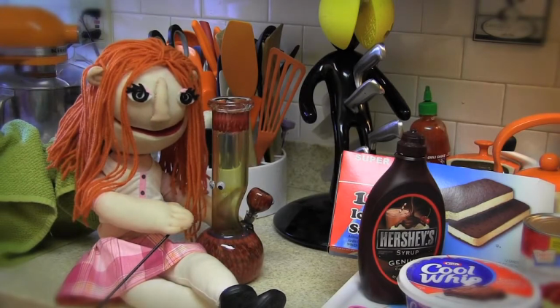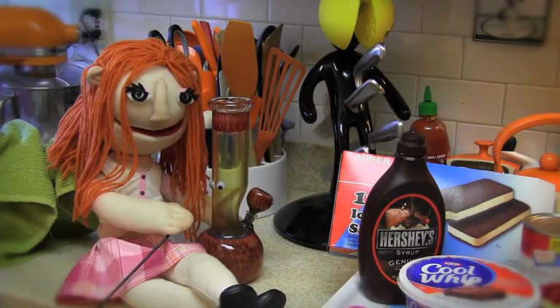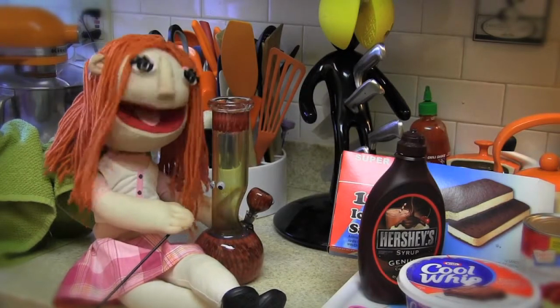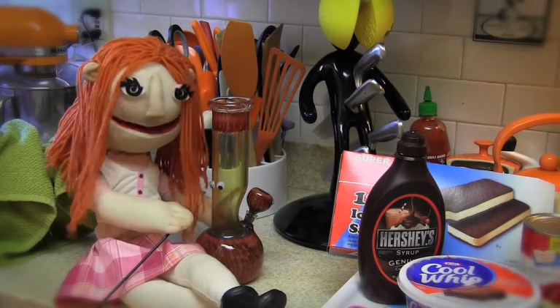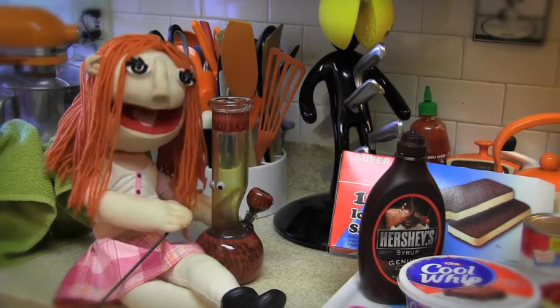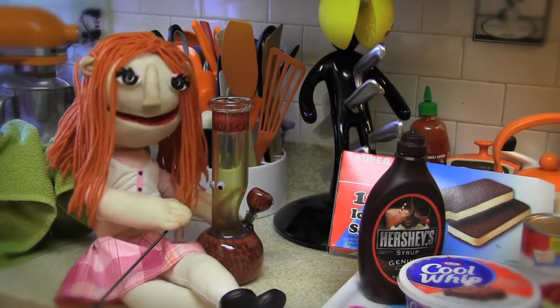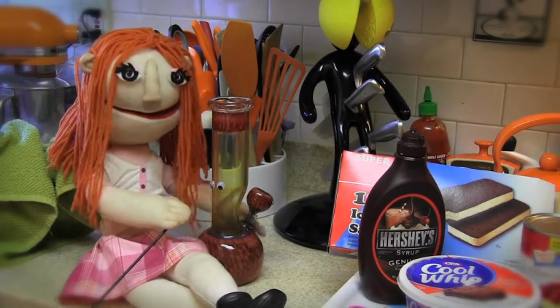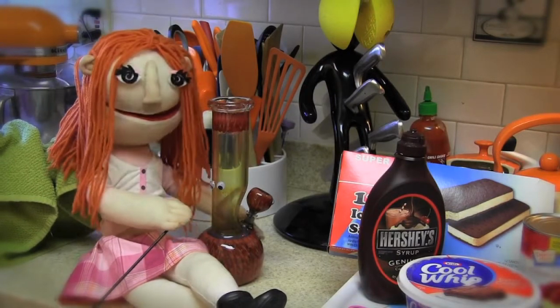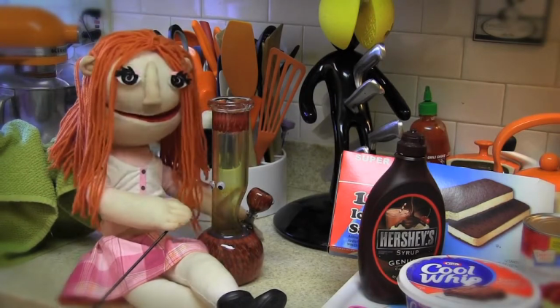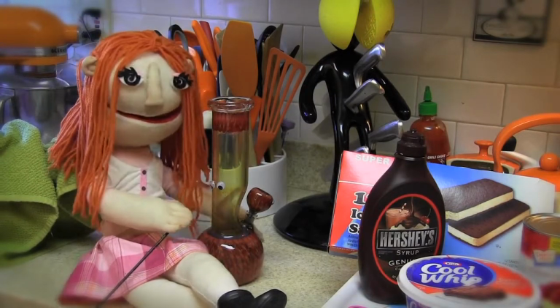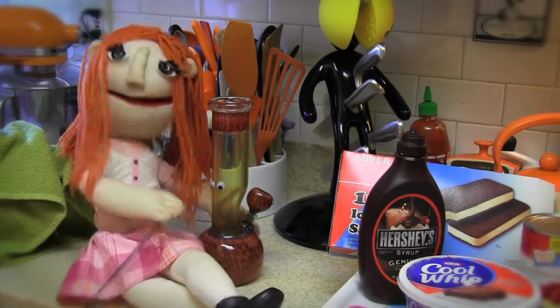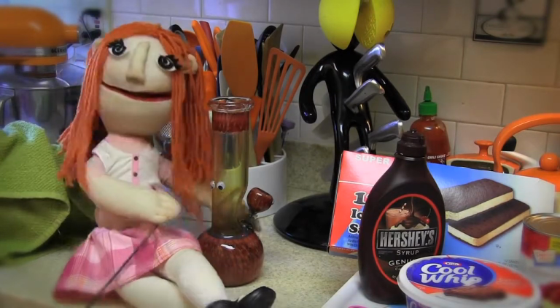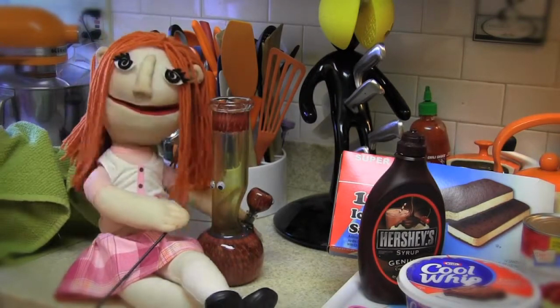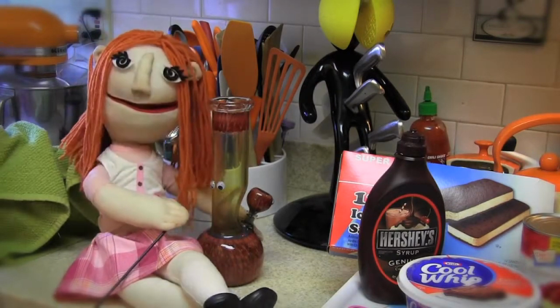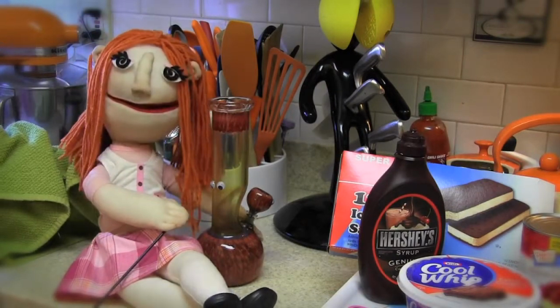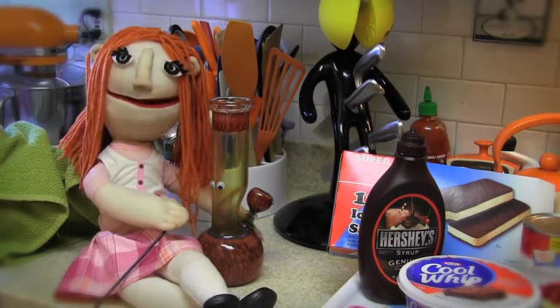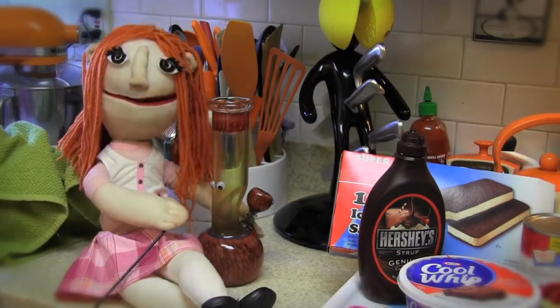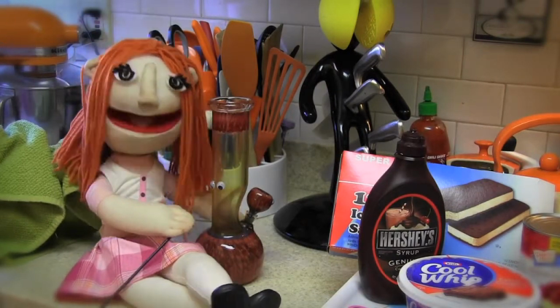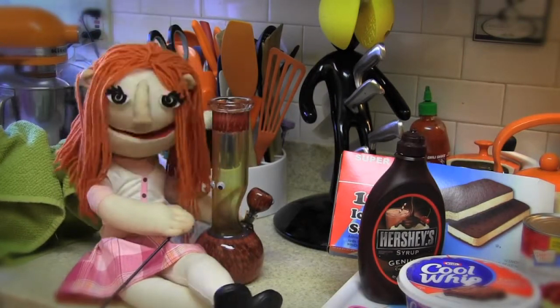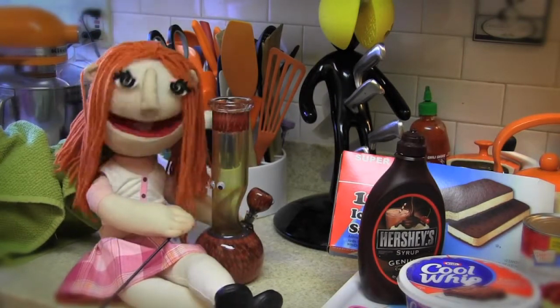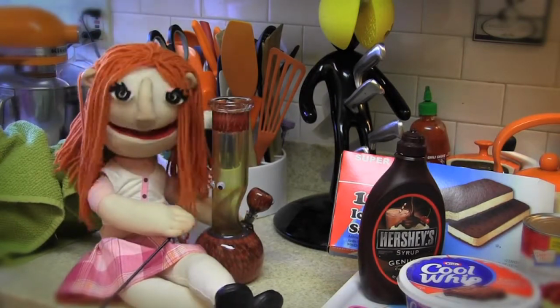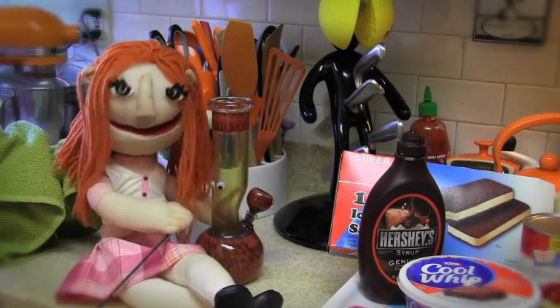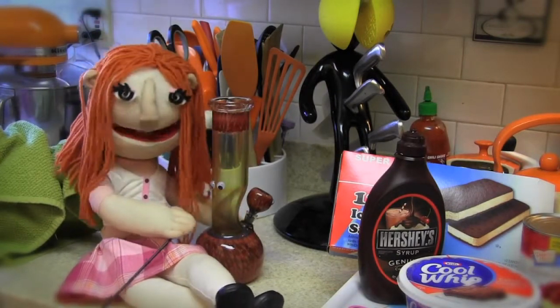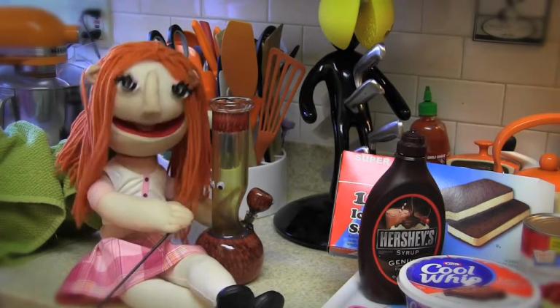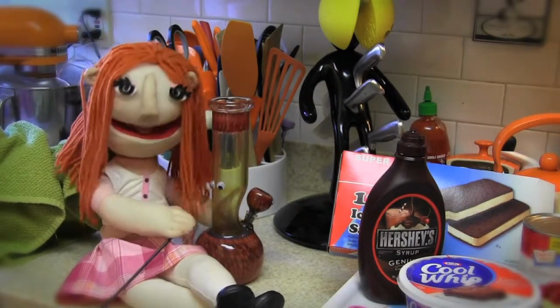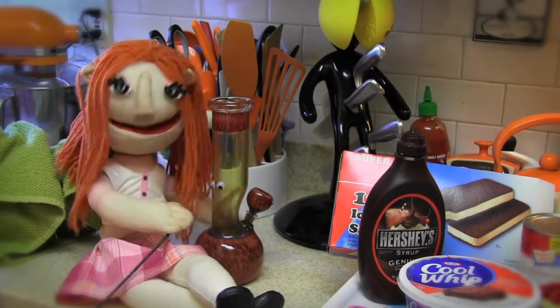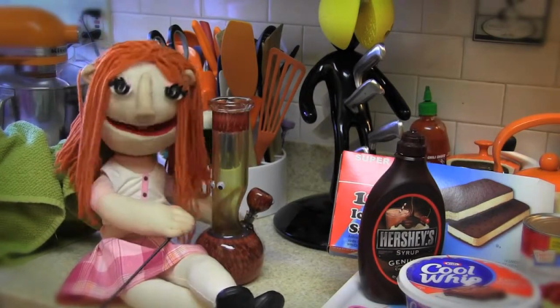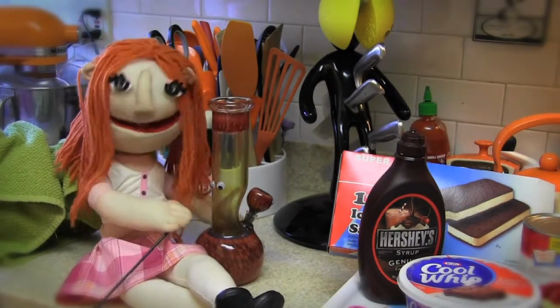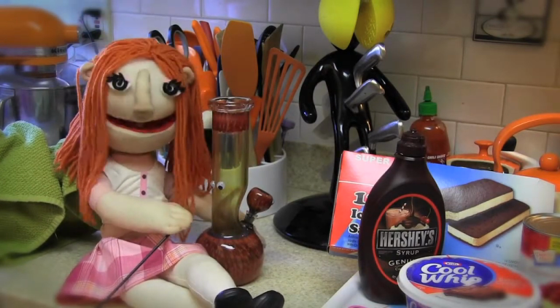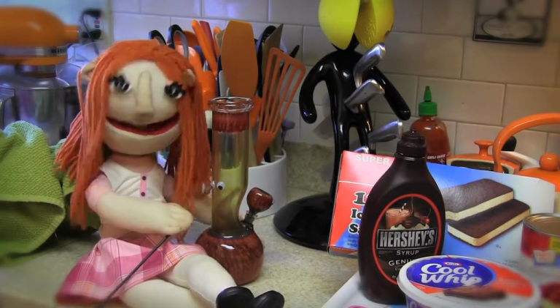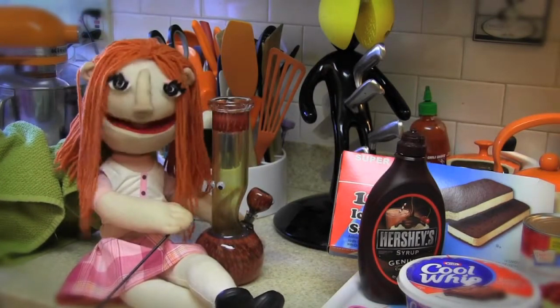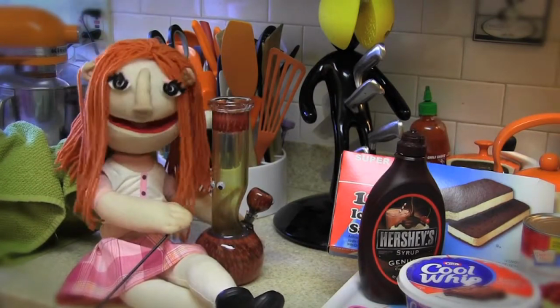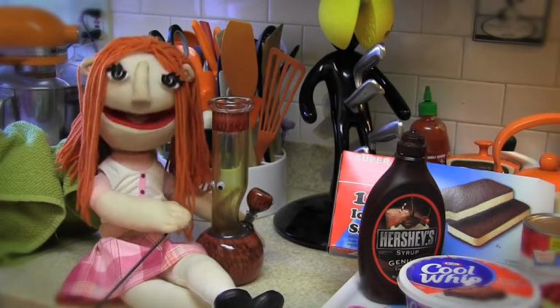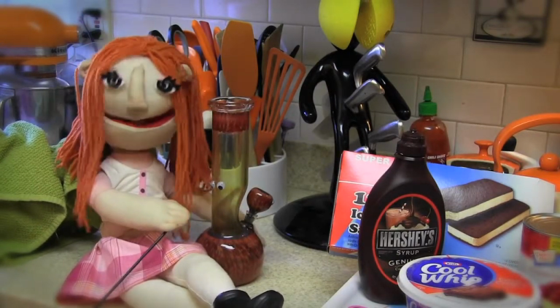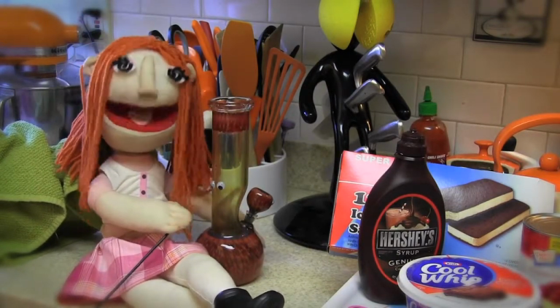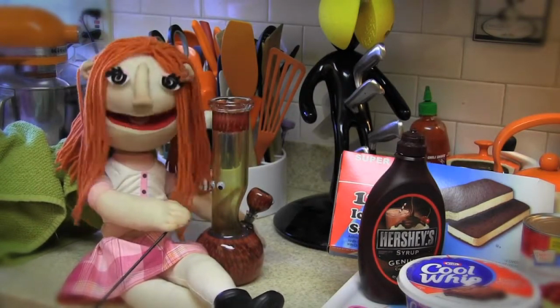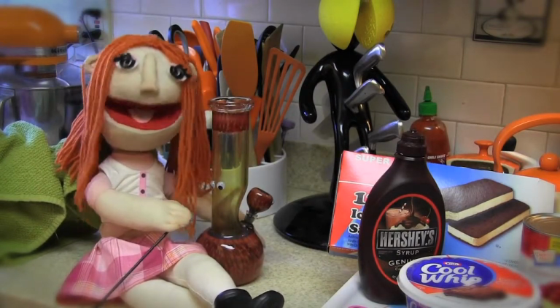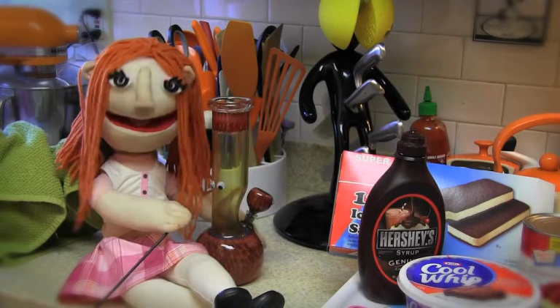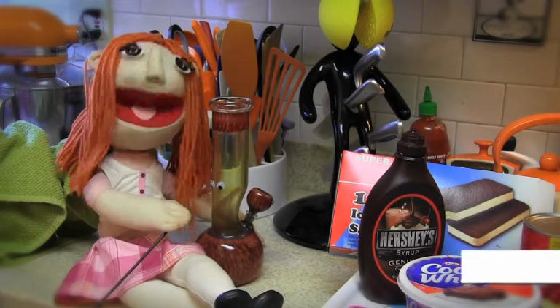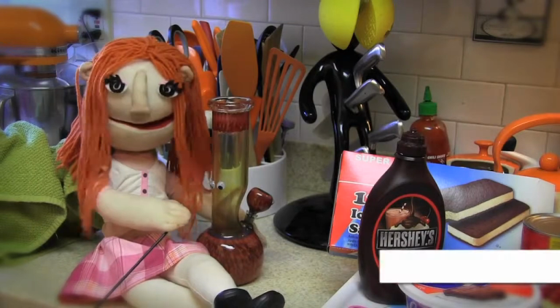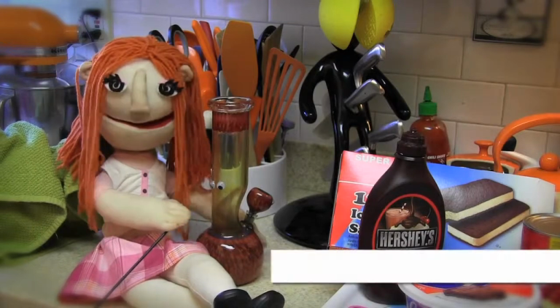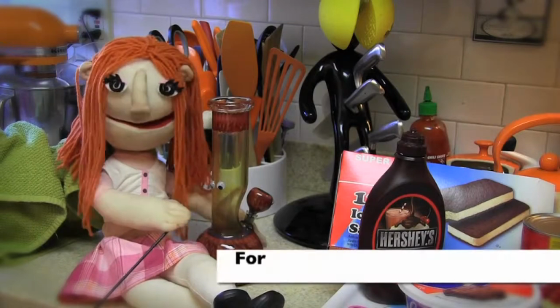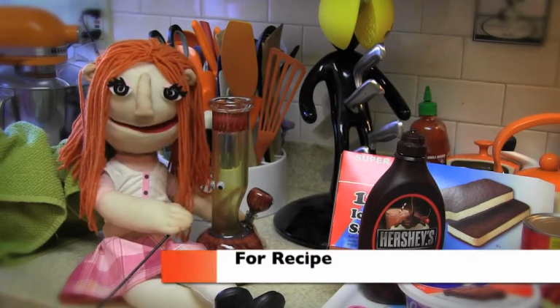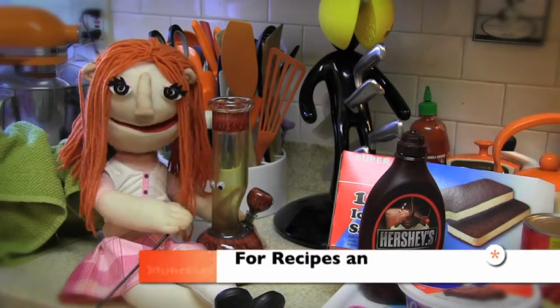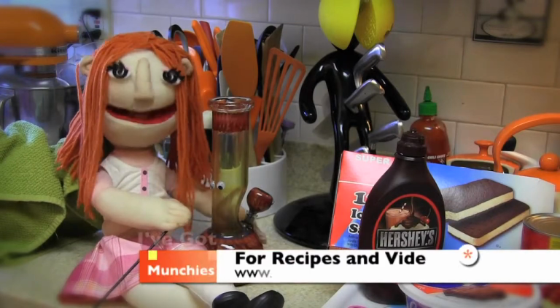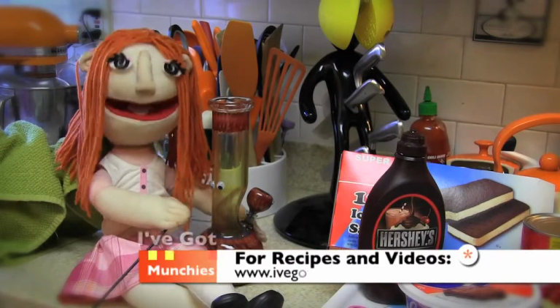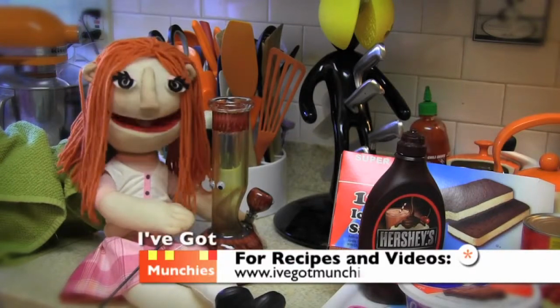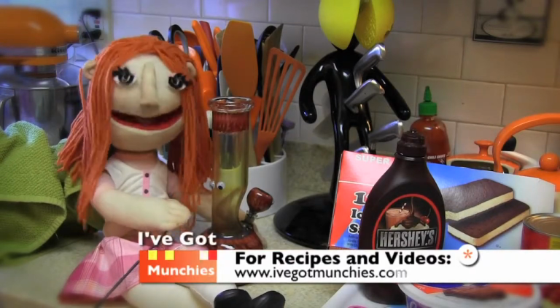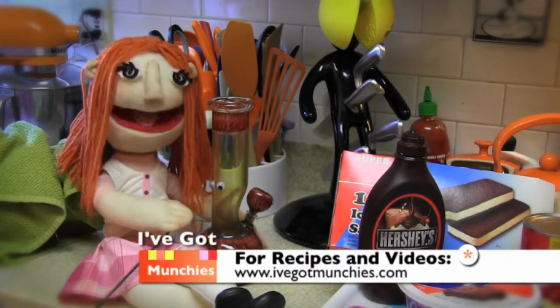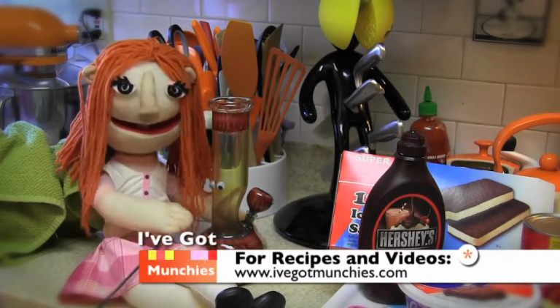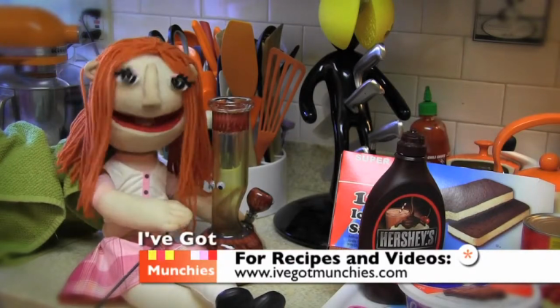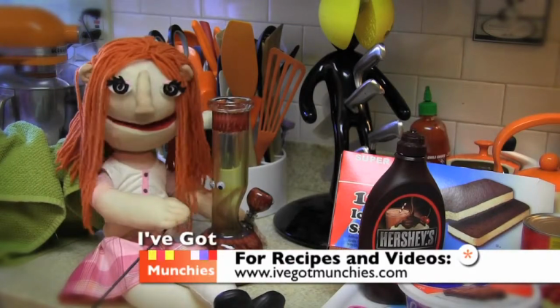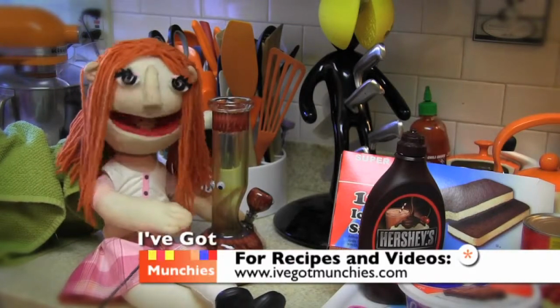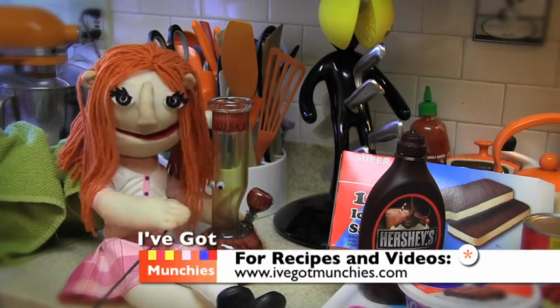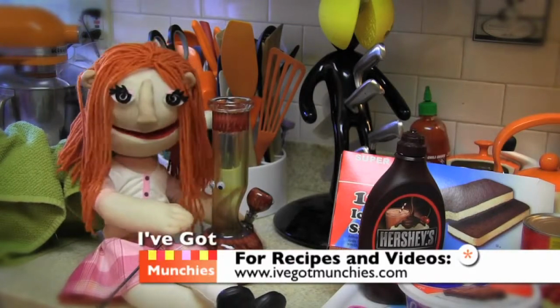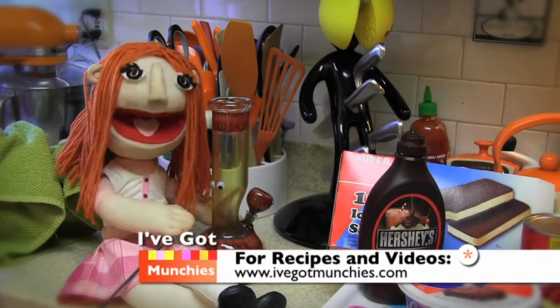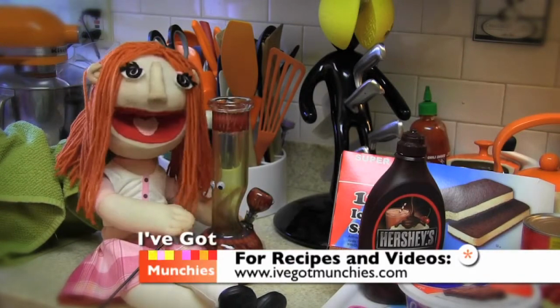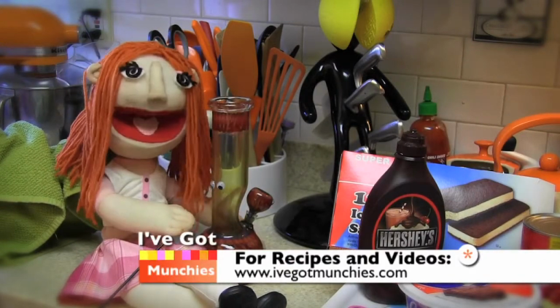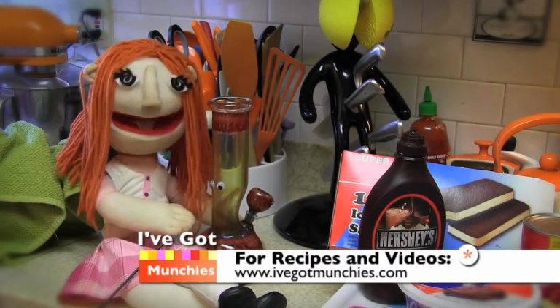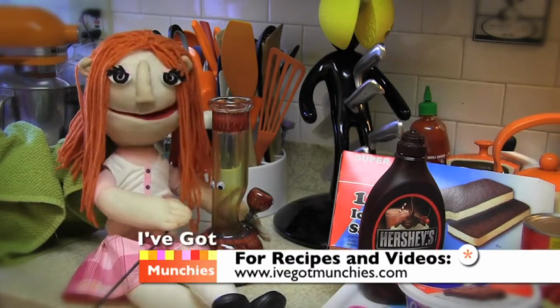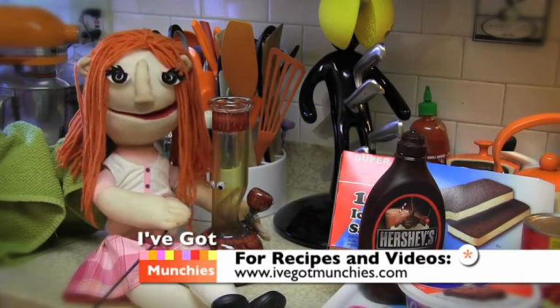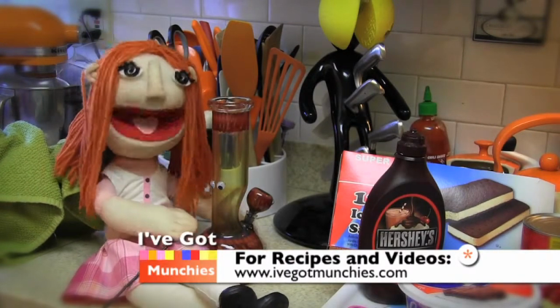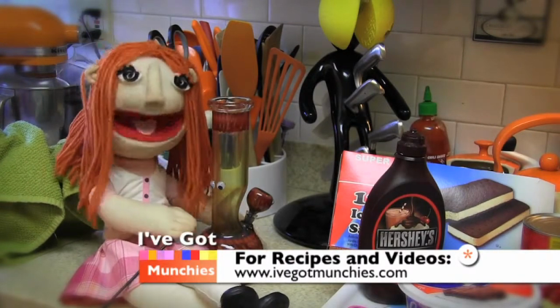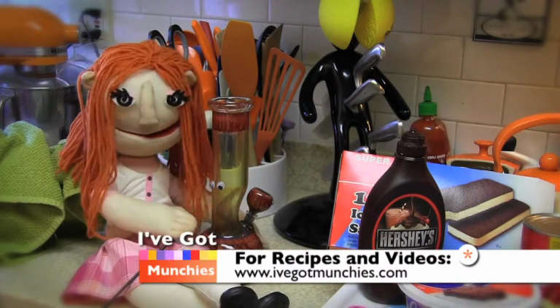Before we fake bake this ice cream sandwich cake, I'm going to get for reals baked.